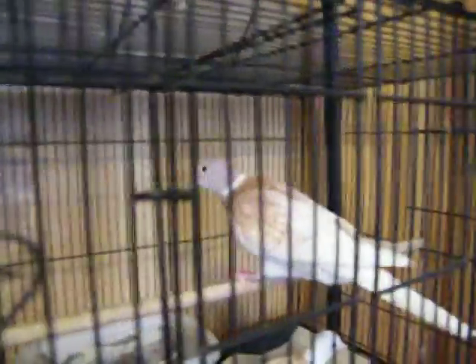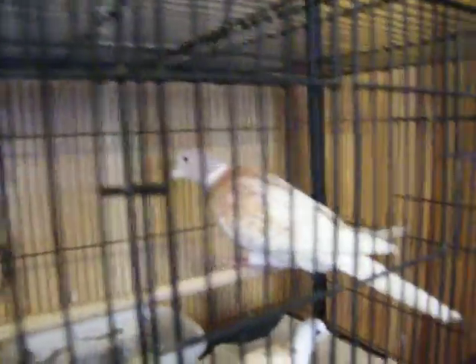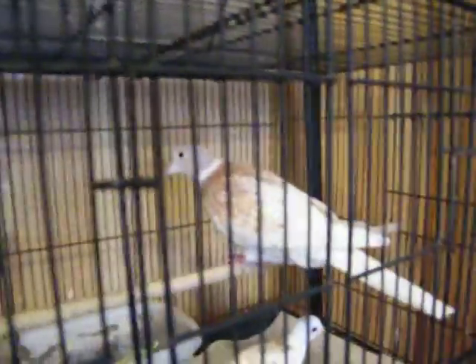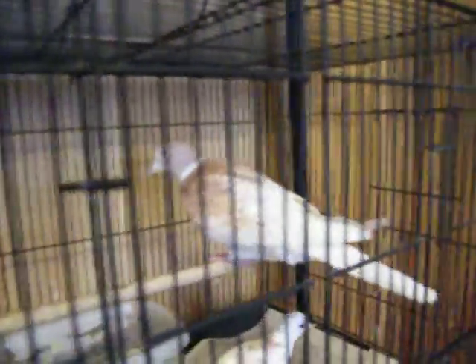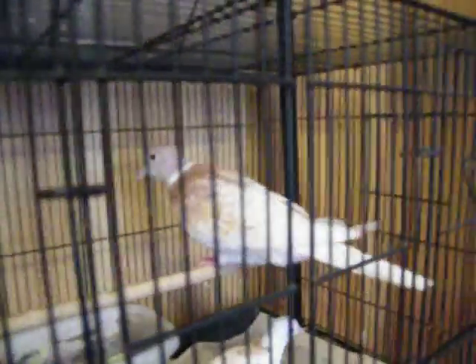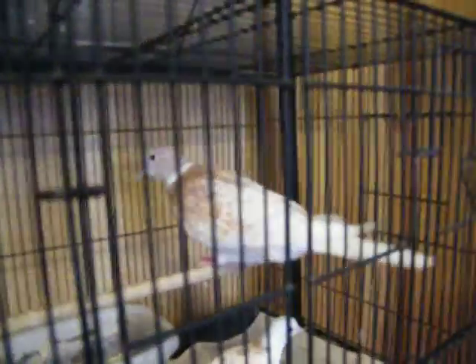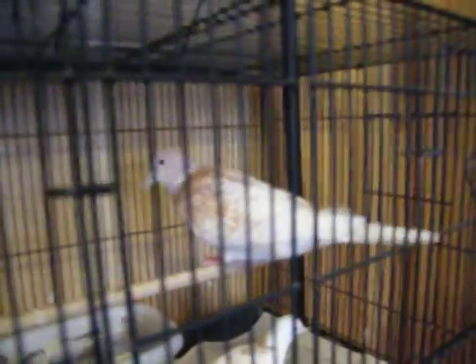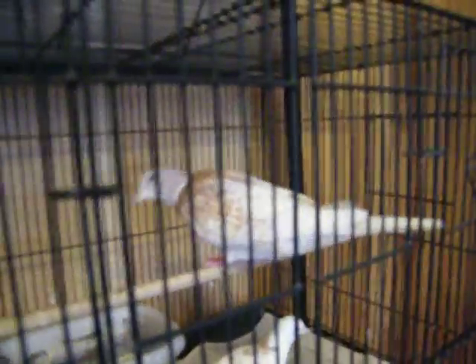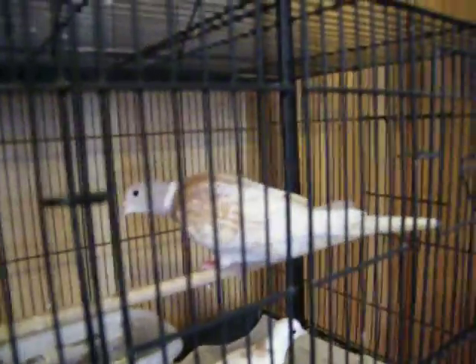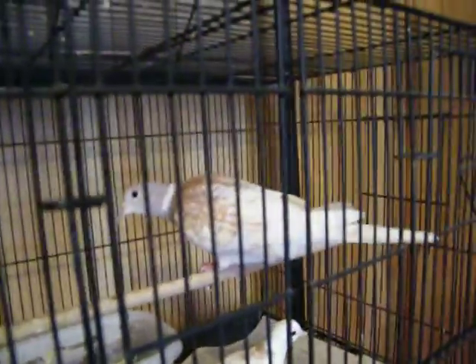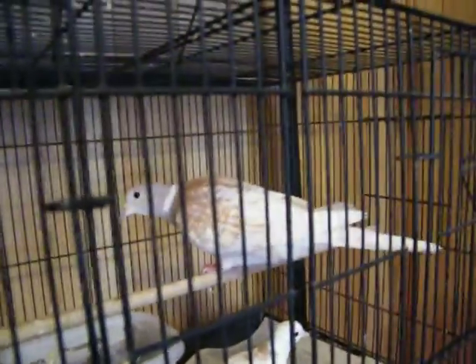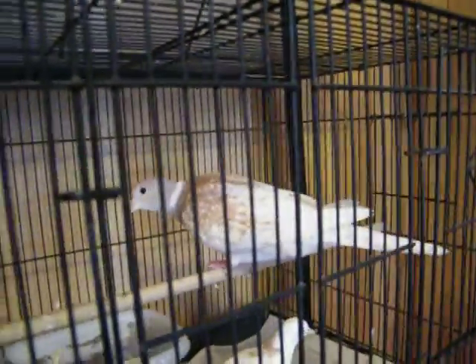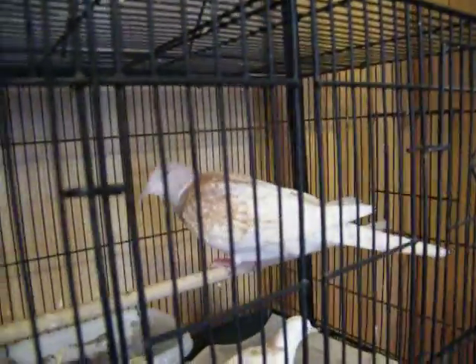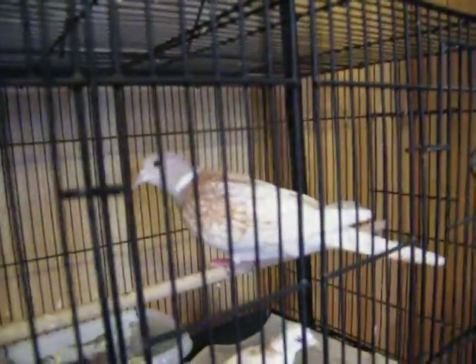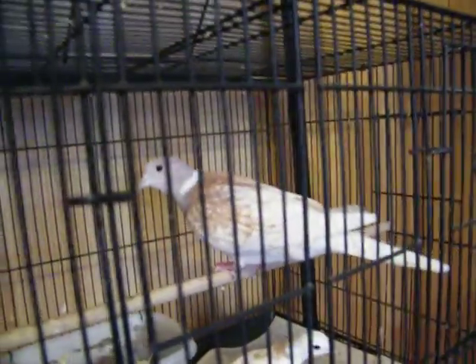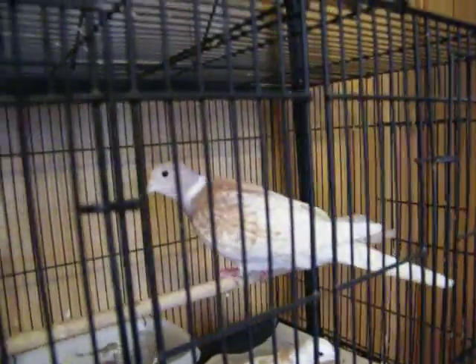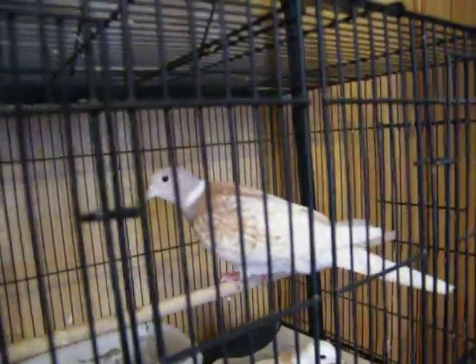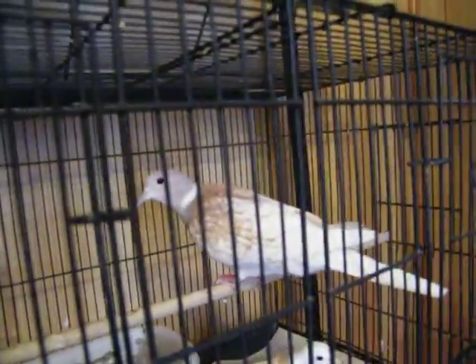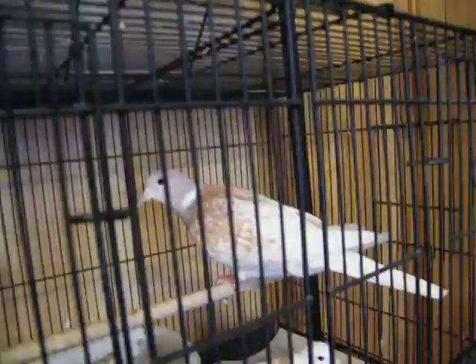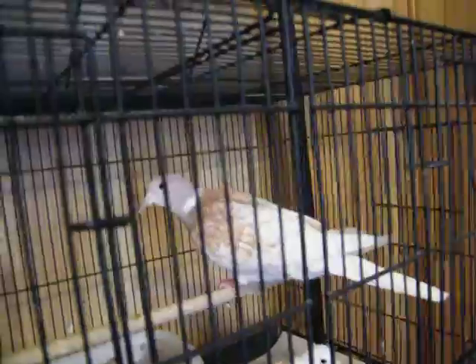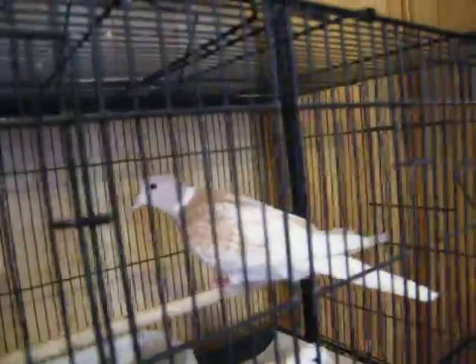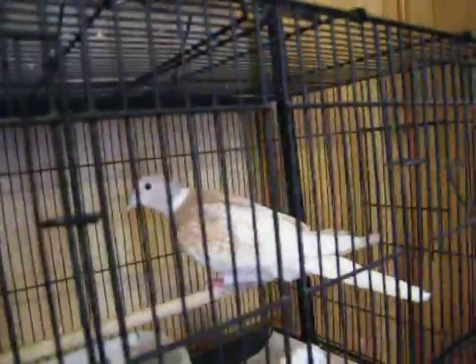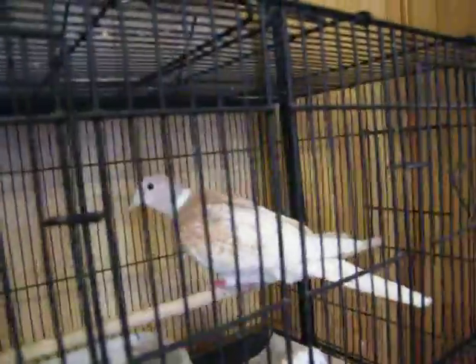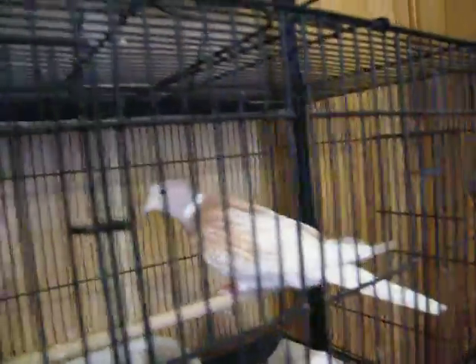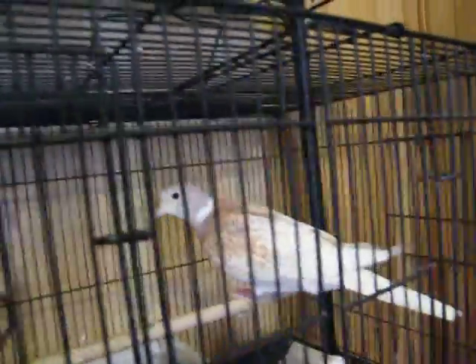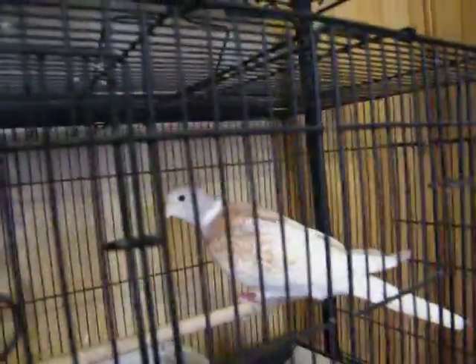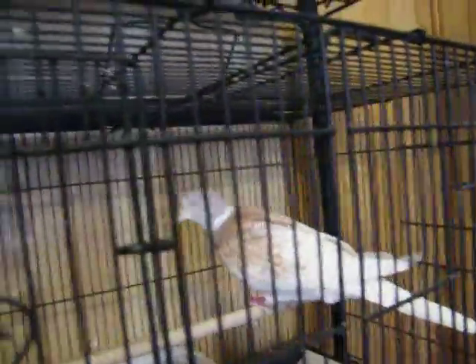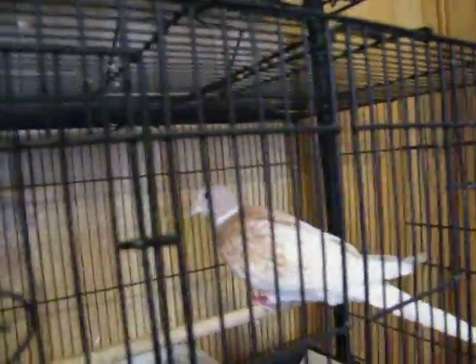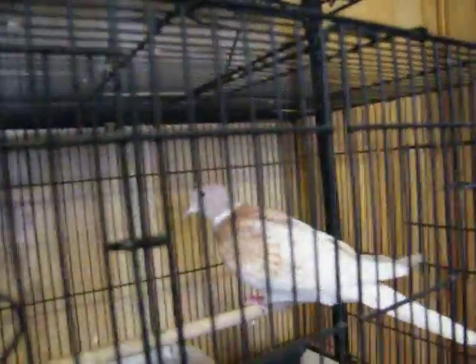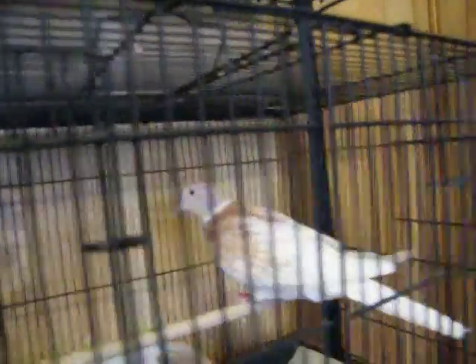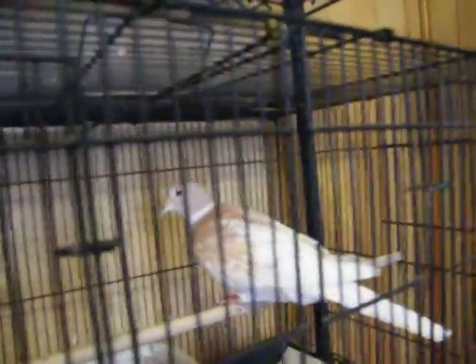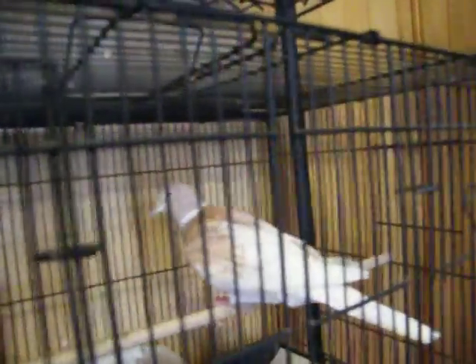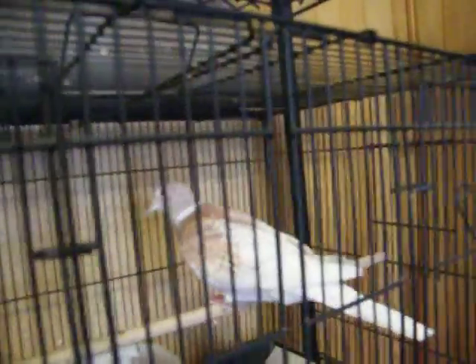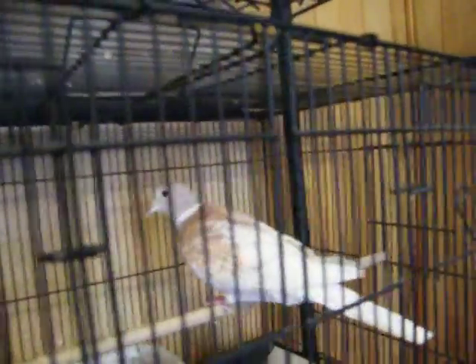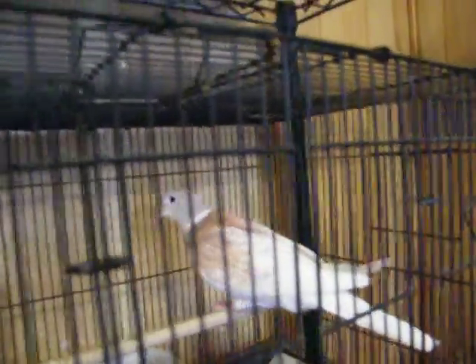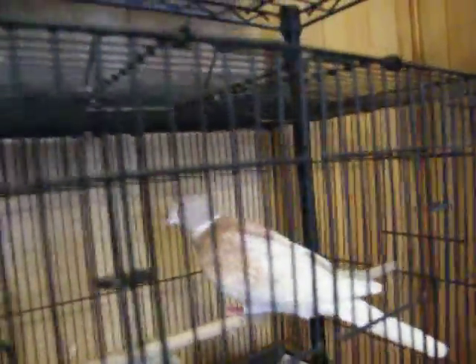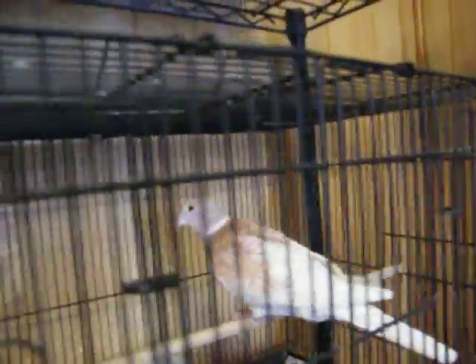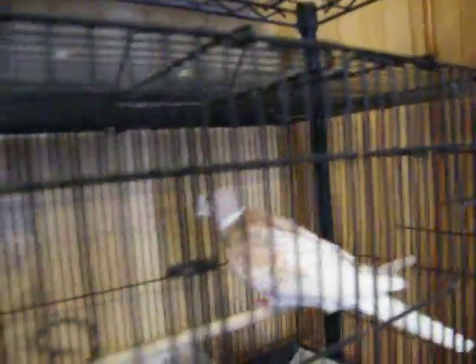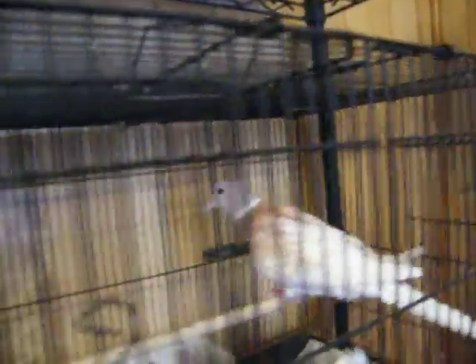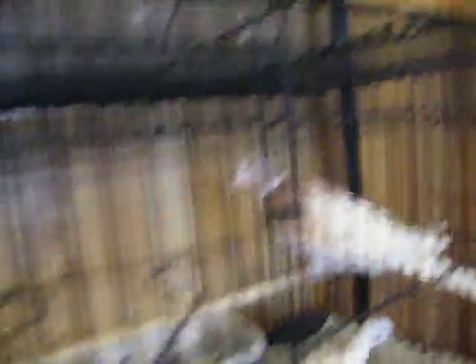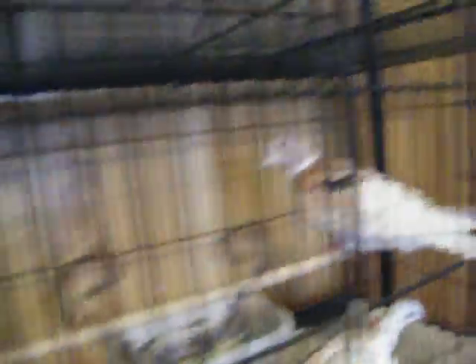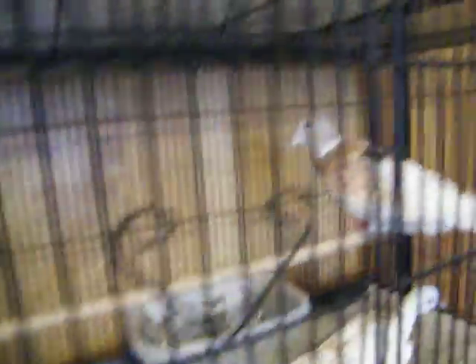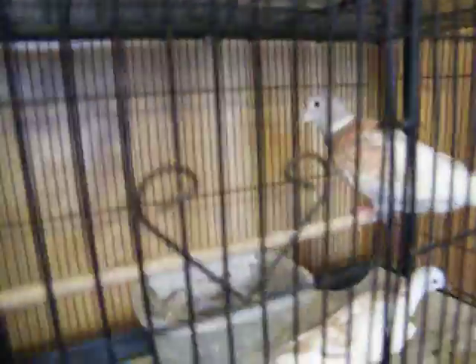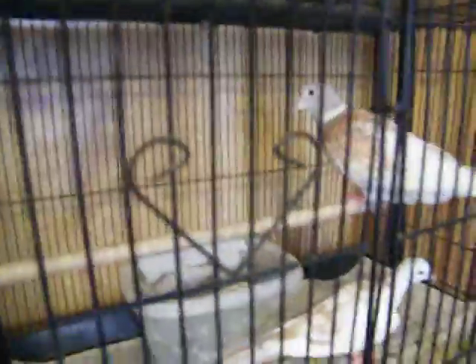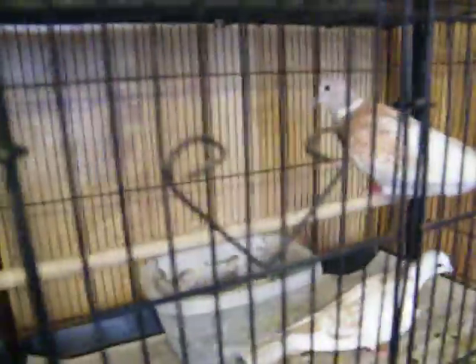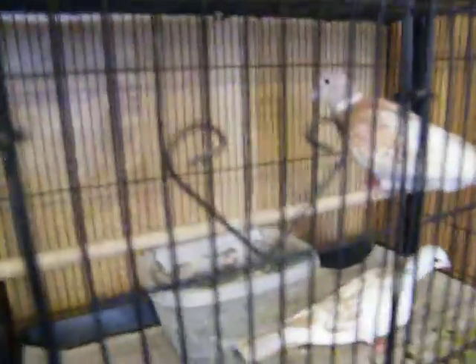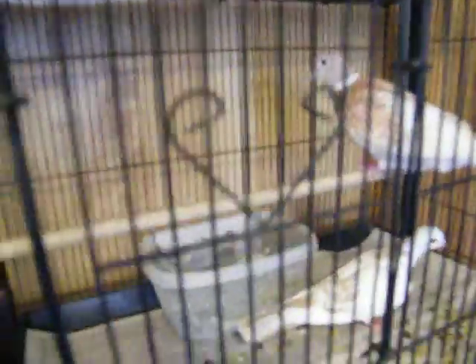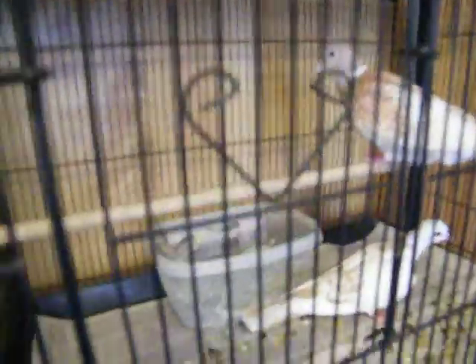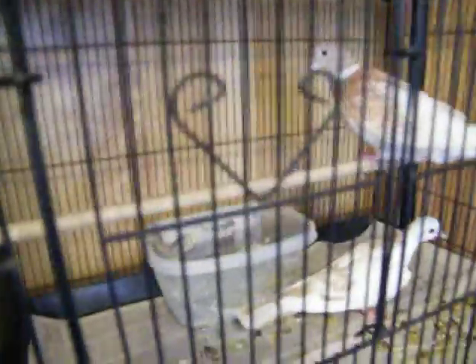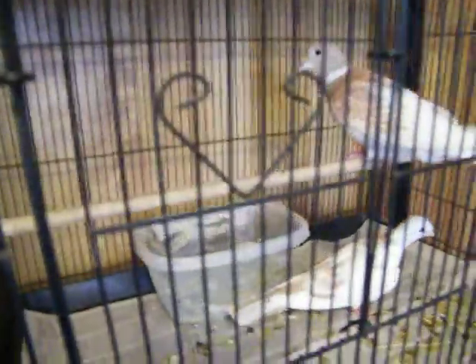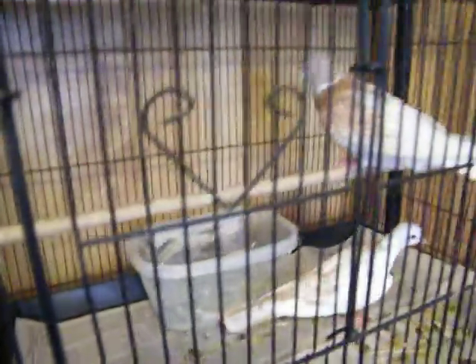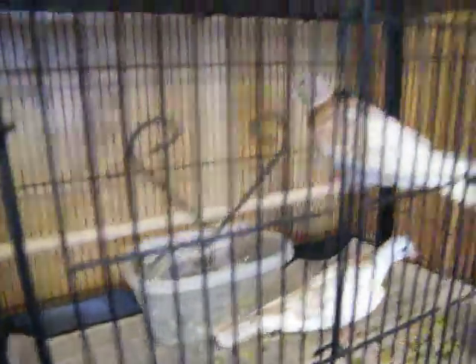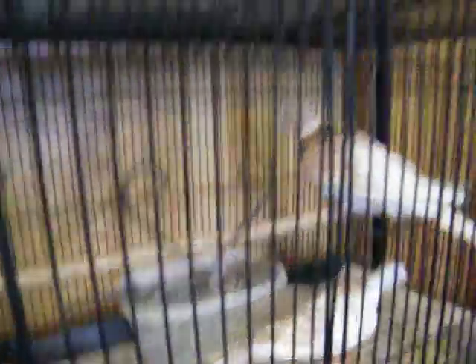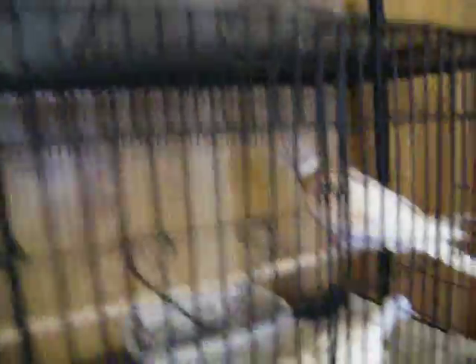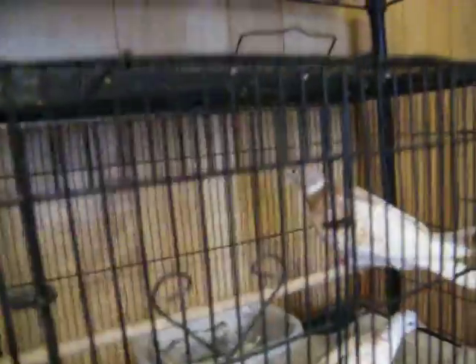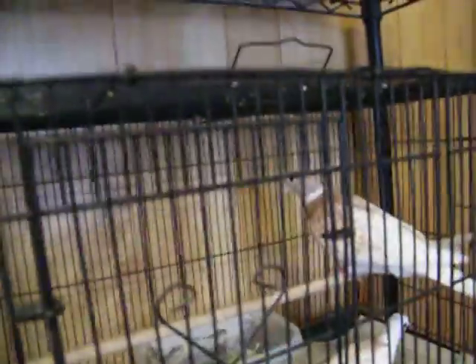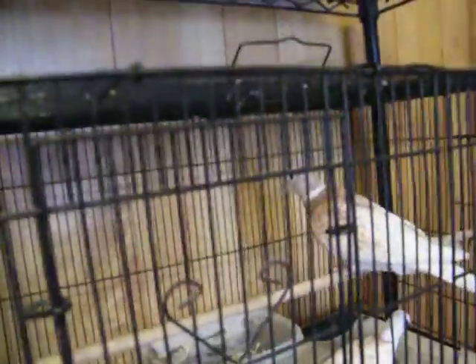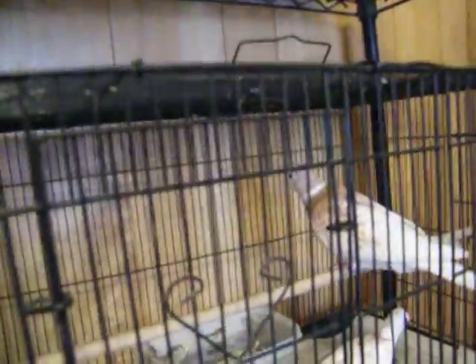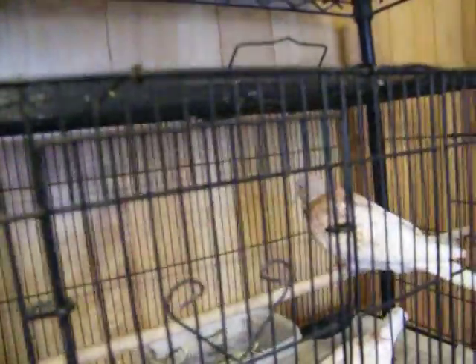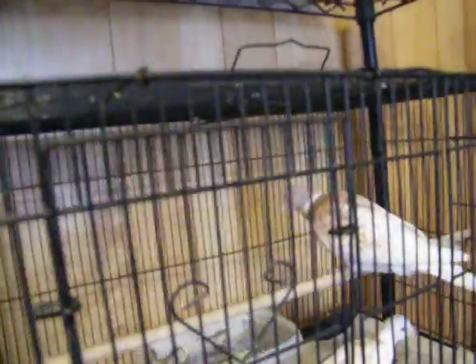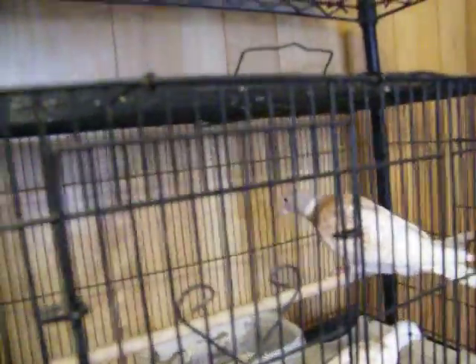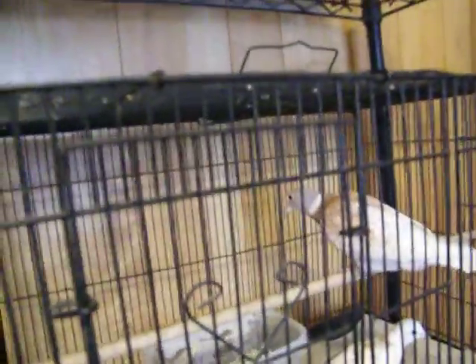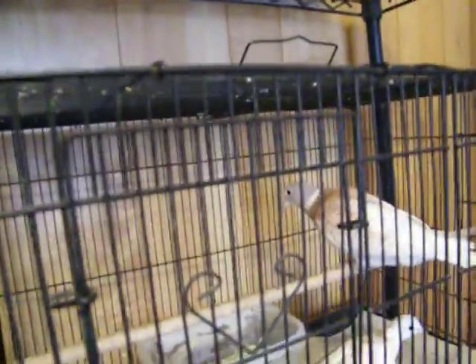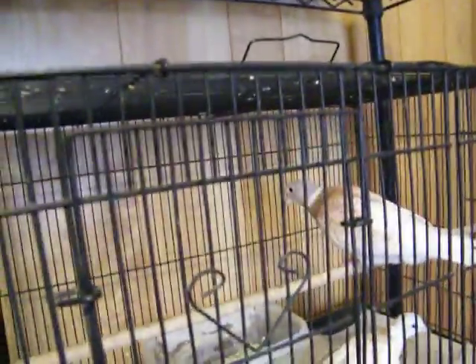And Garnet. They're starting to court, so we gave them a nest box — let's see what they do with it.